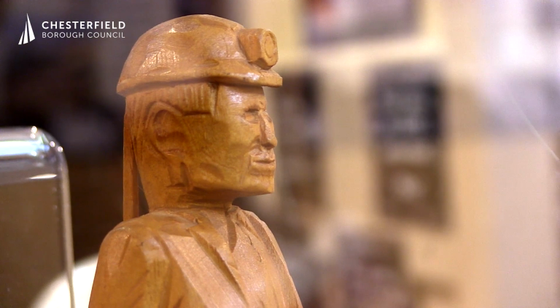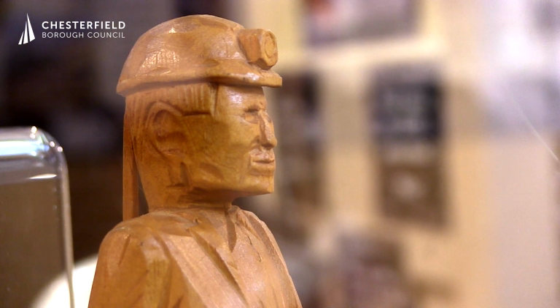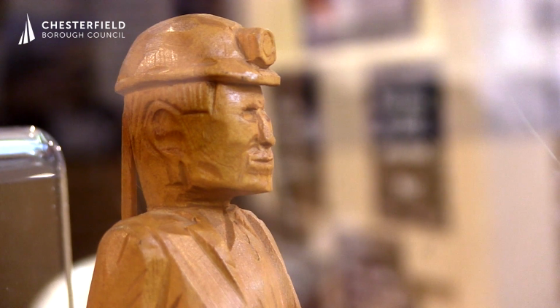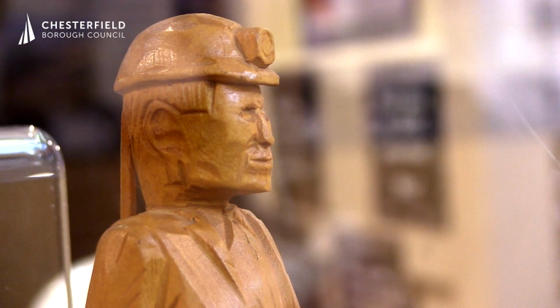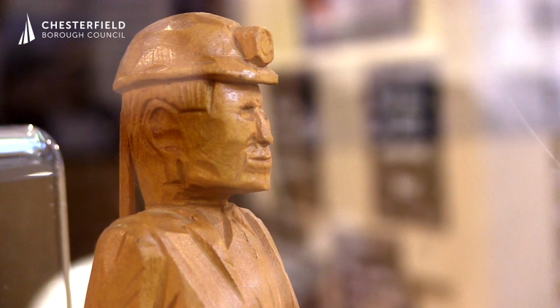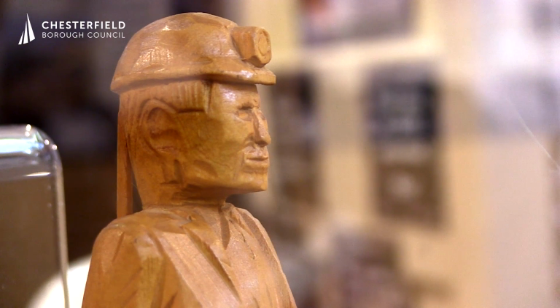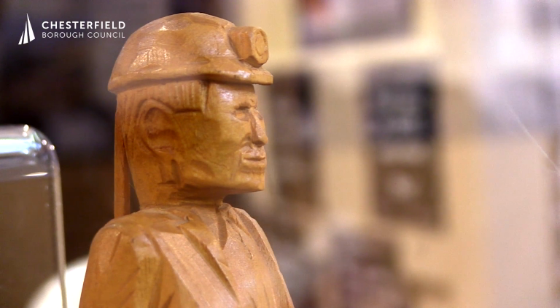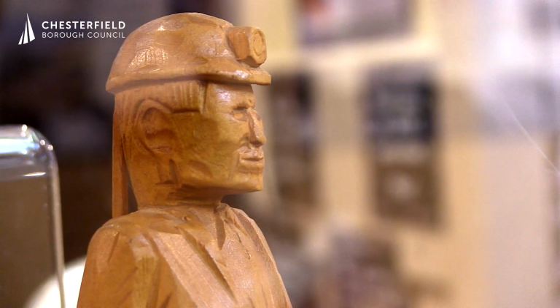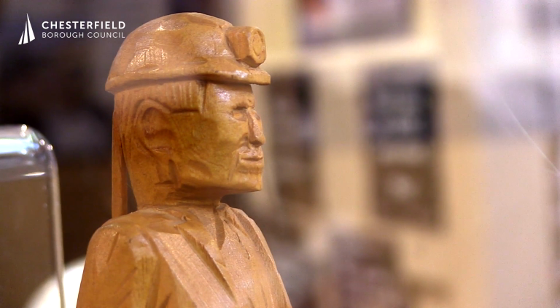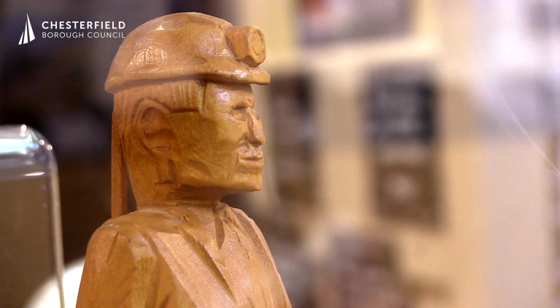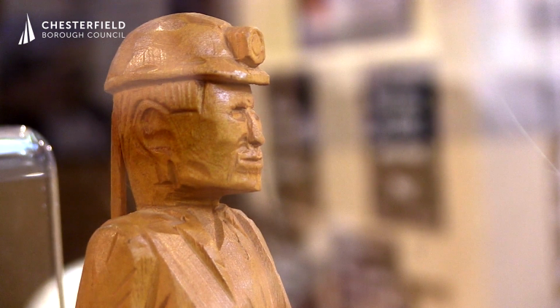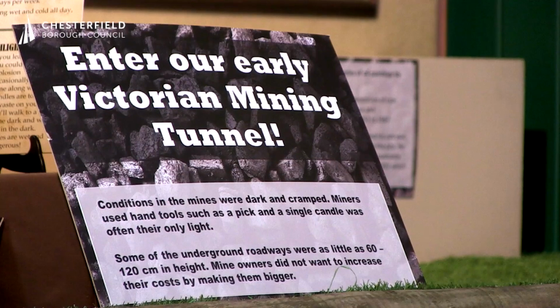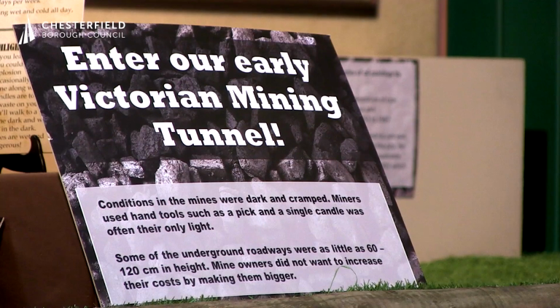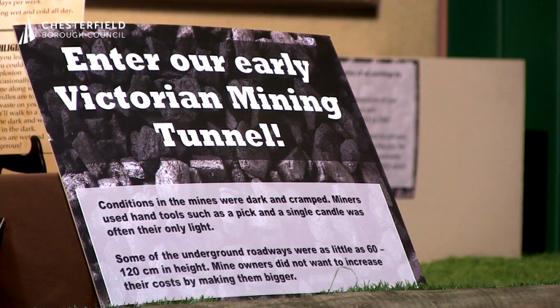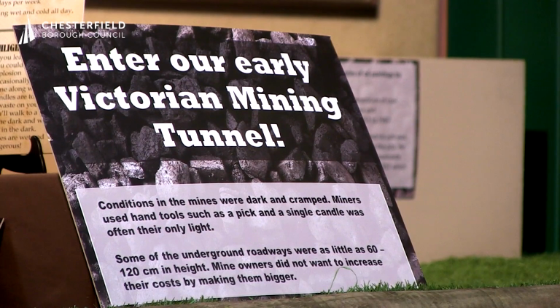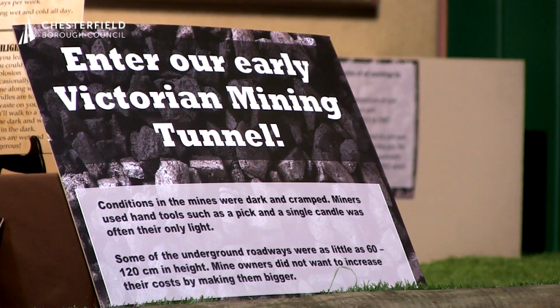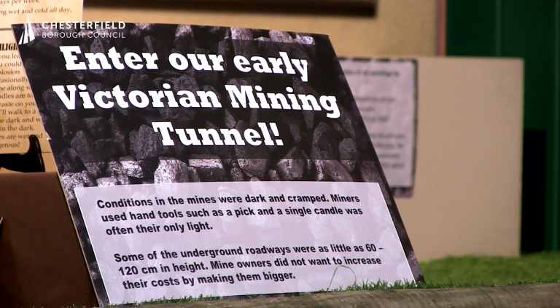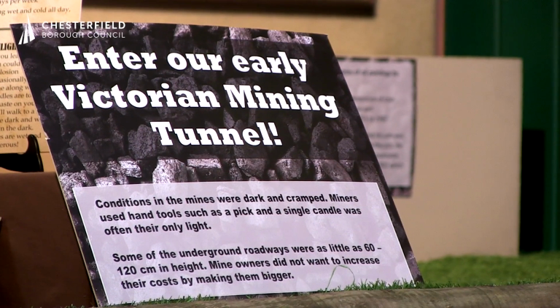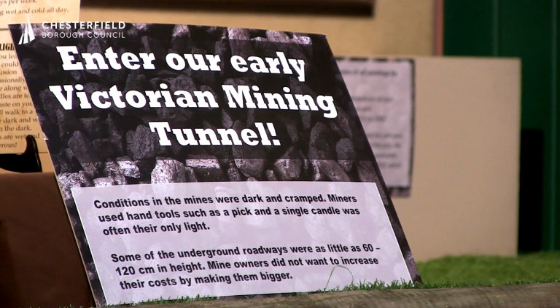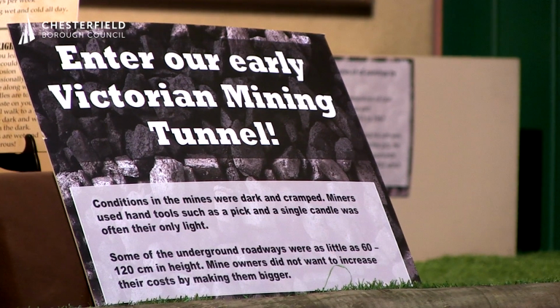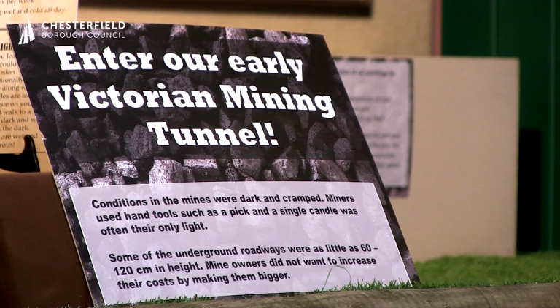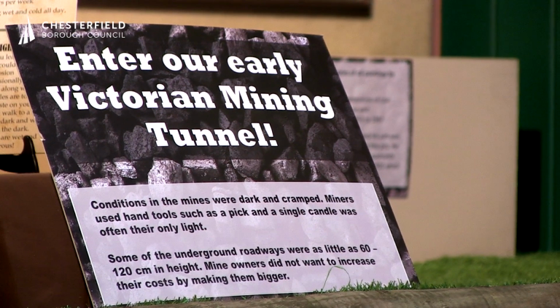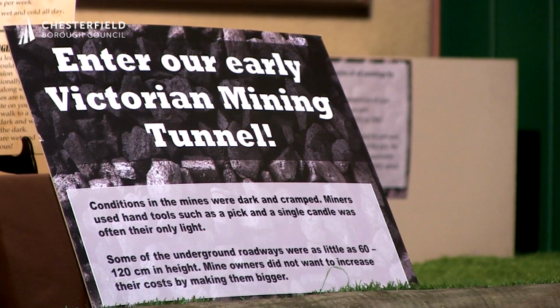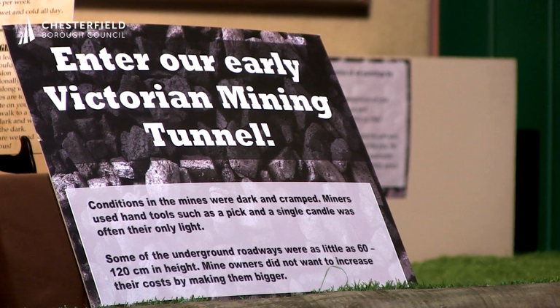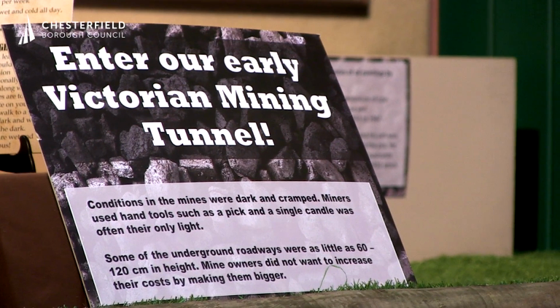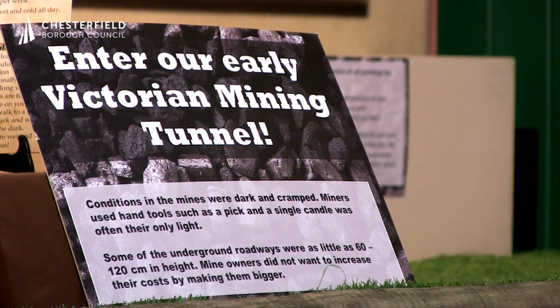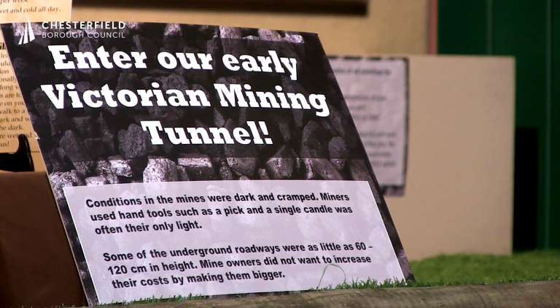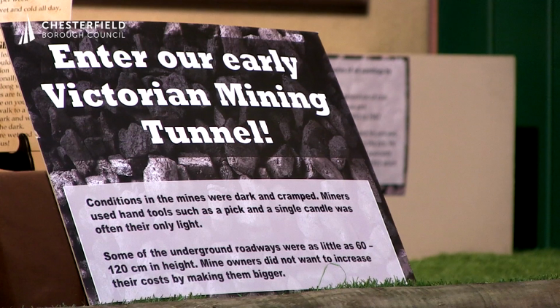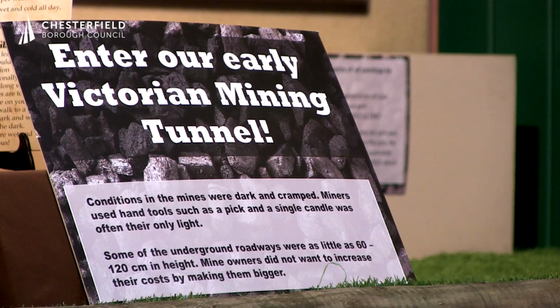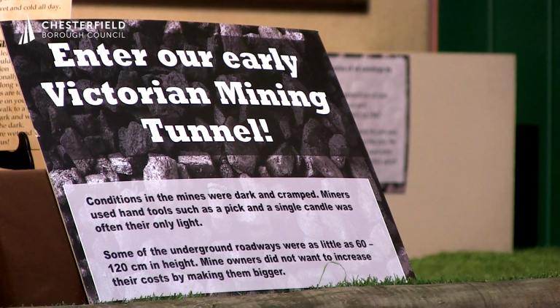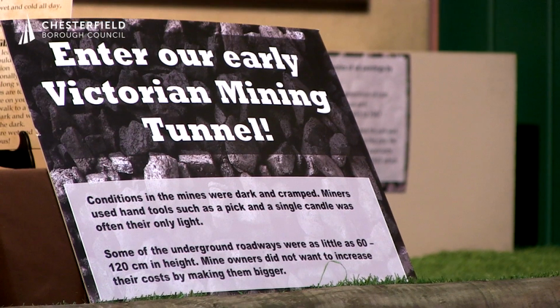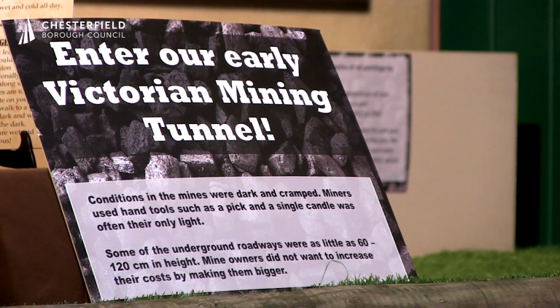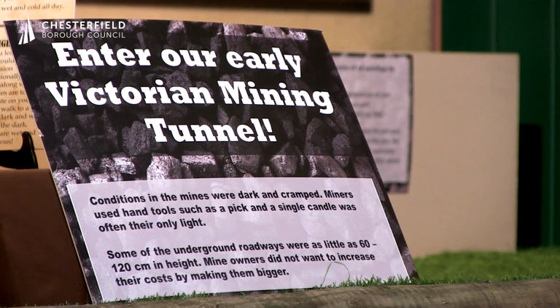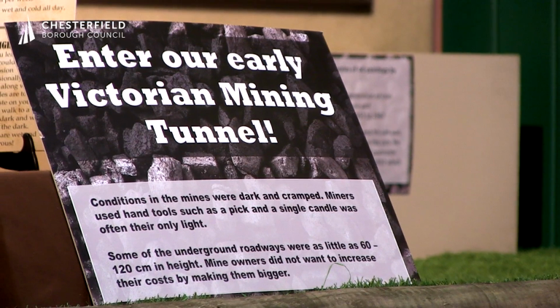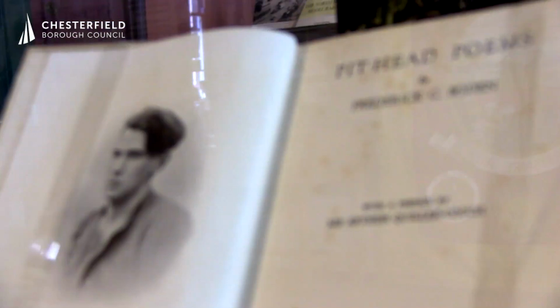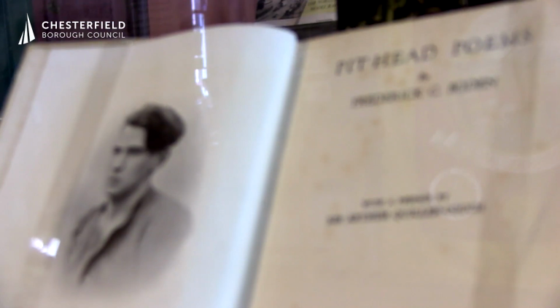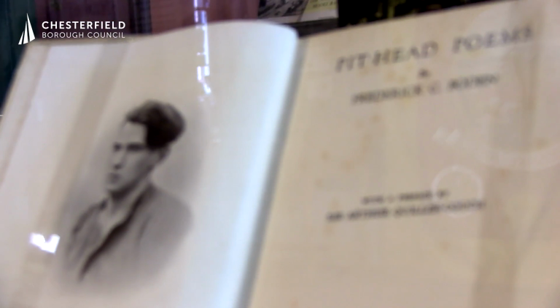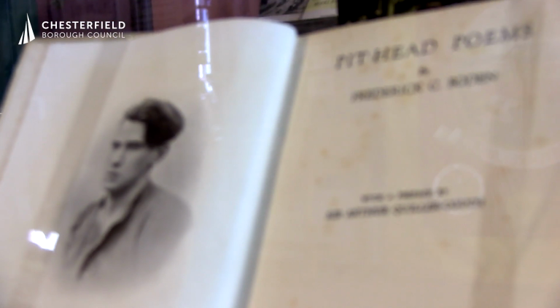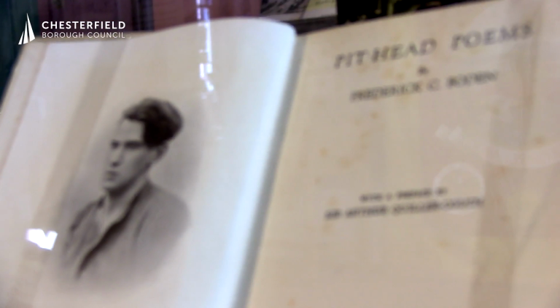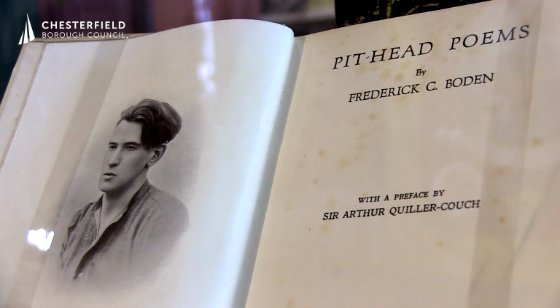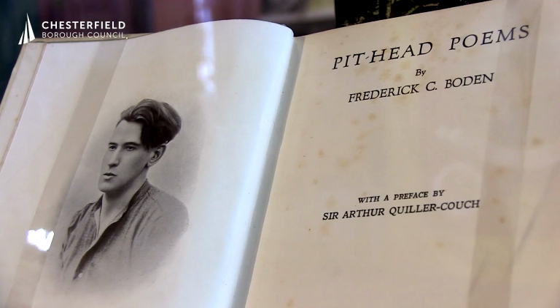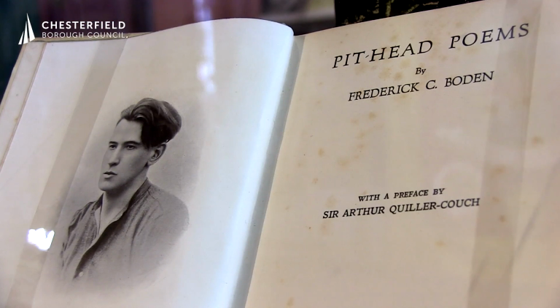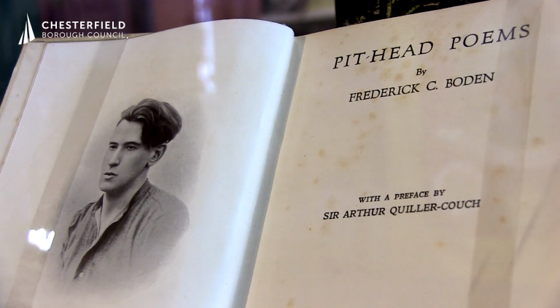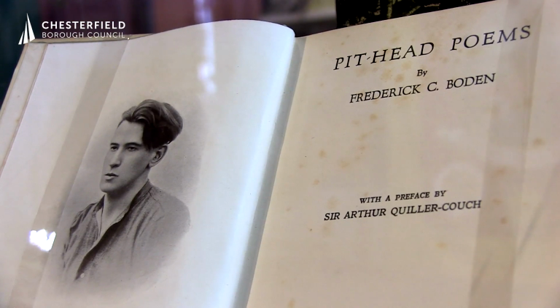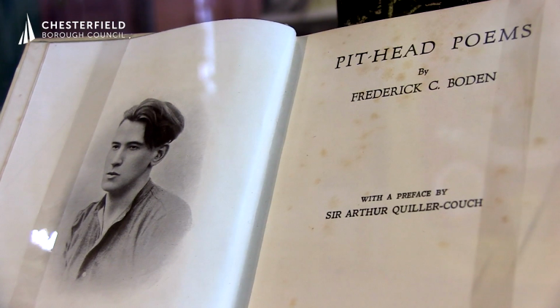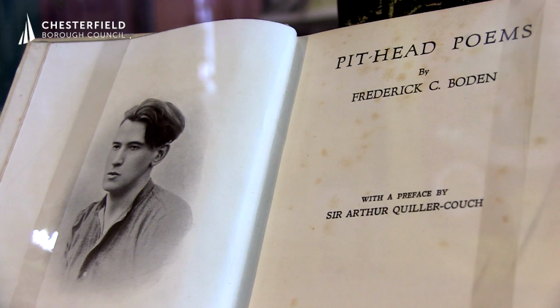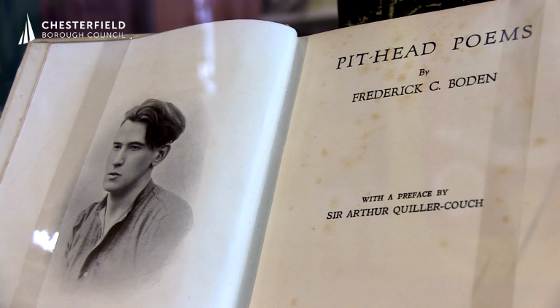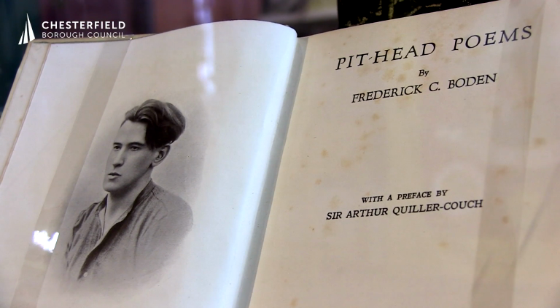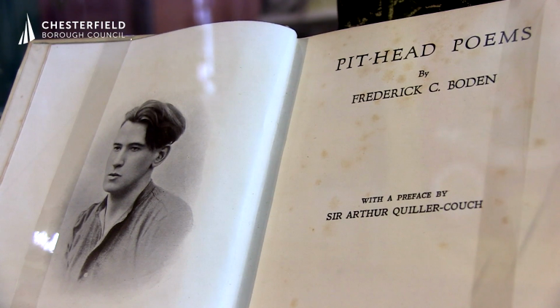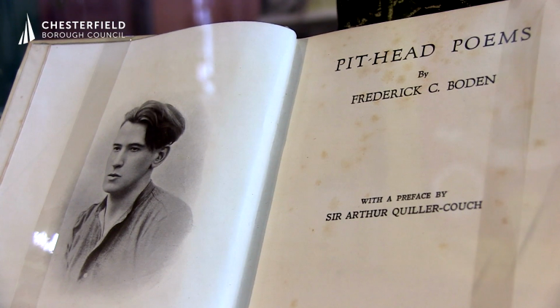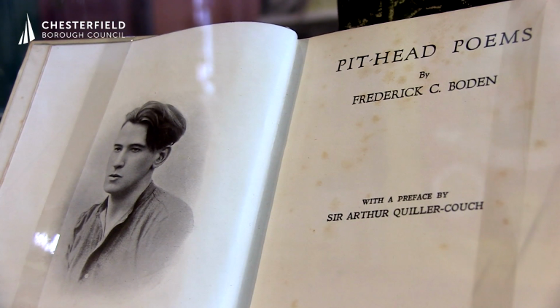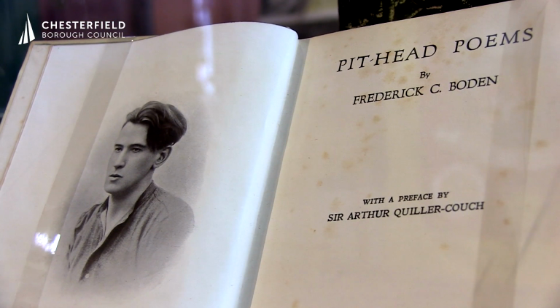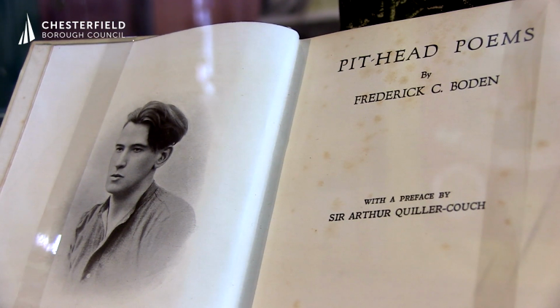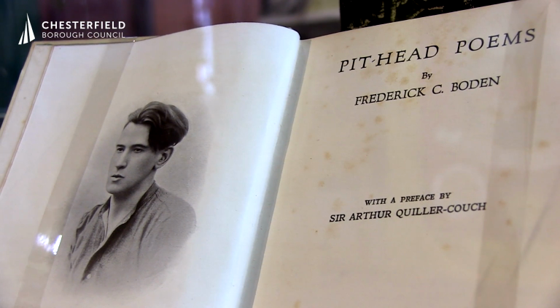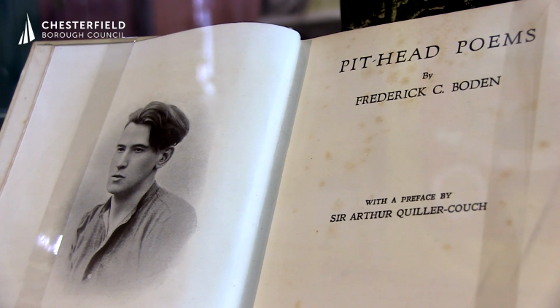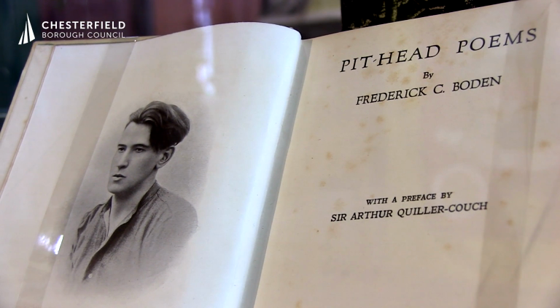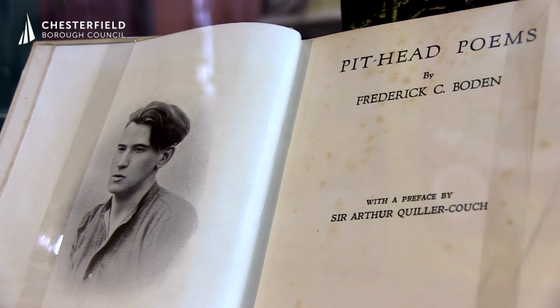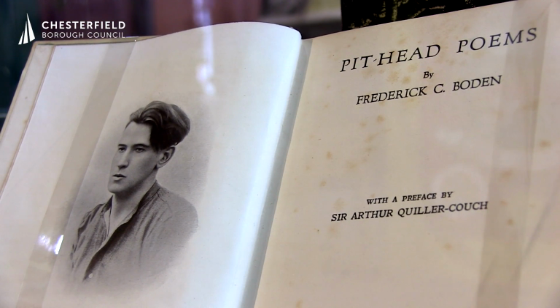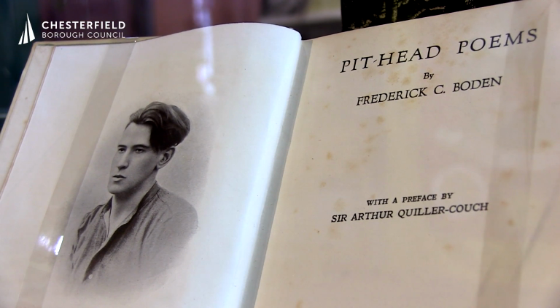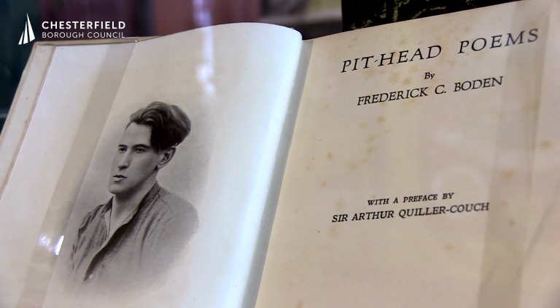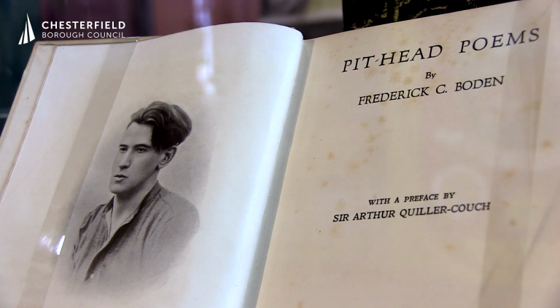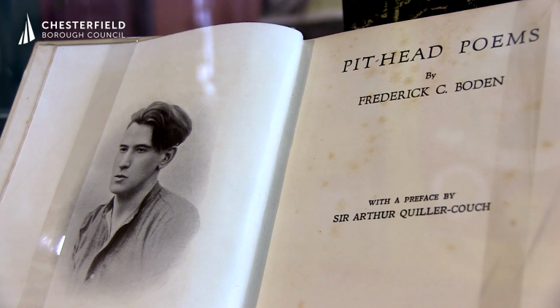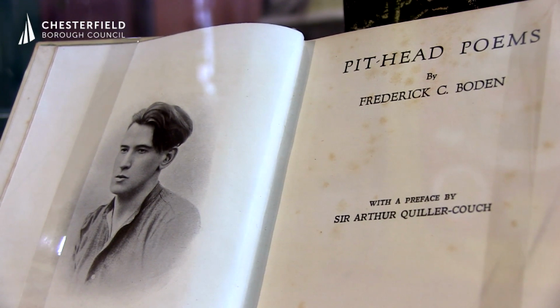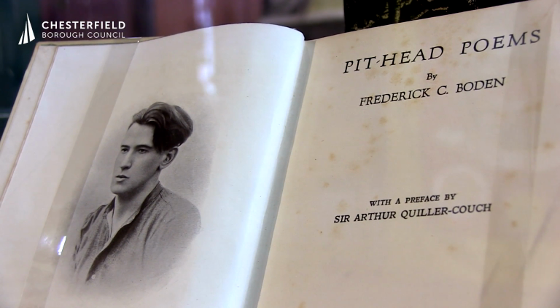The highlight being a Victorian mining tunnel that you can crawl through and just see the small spaces that people used to work in.